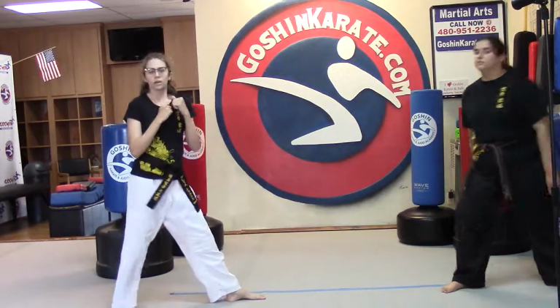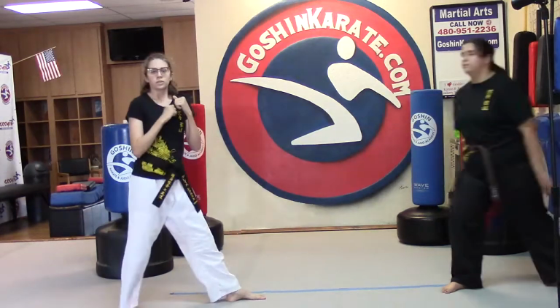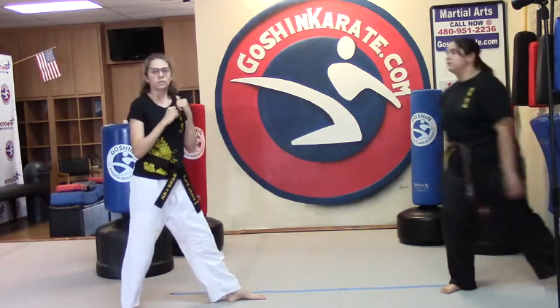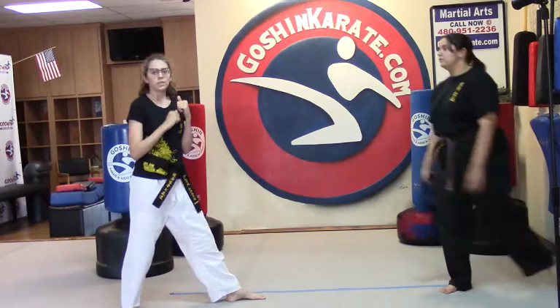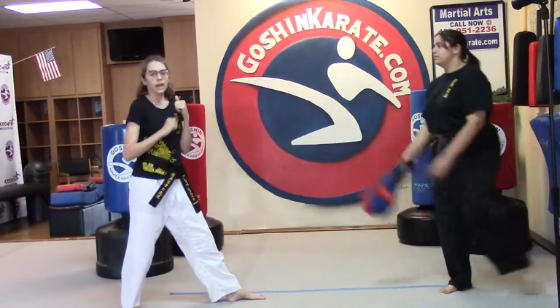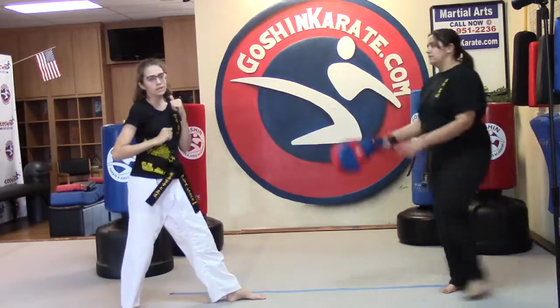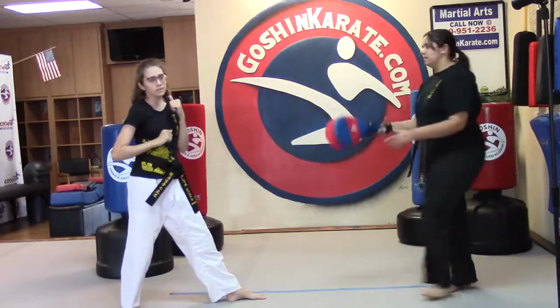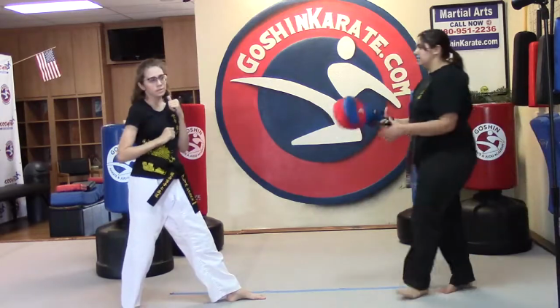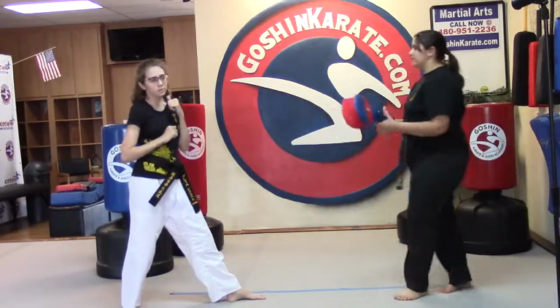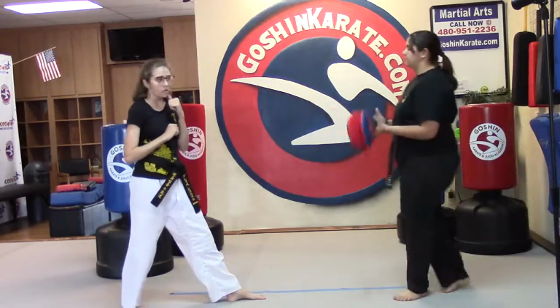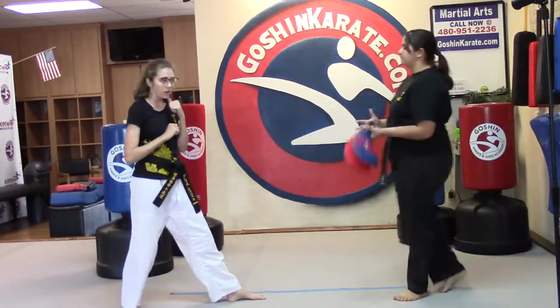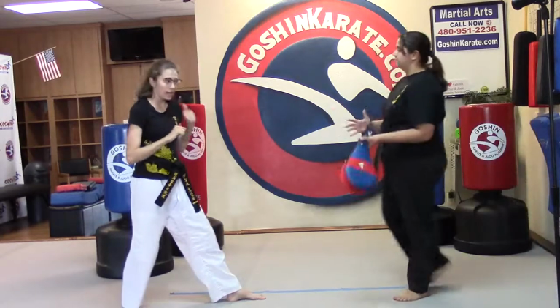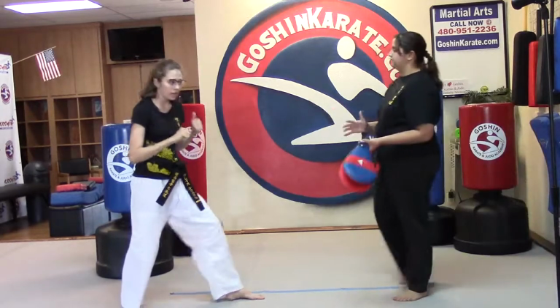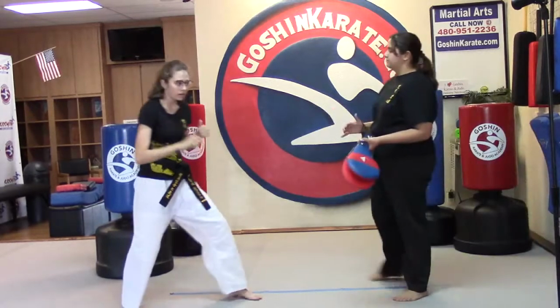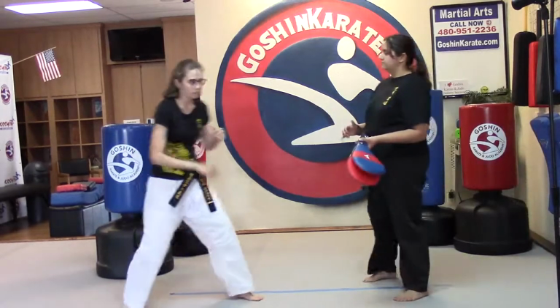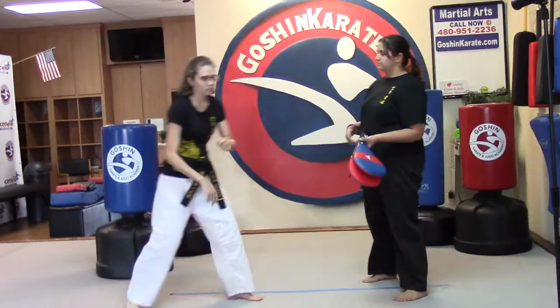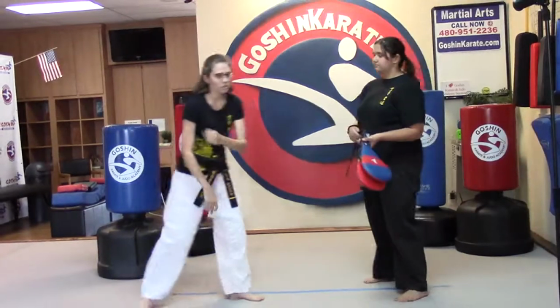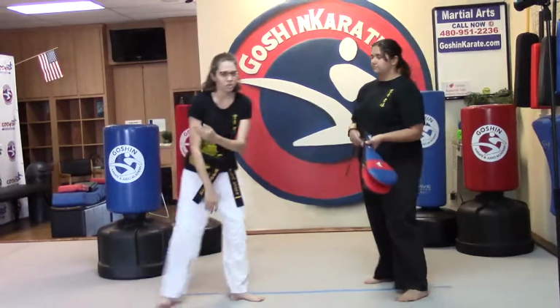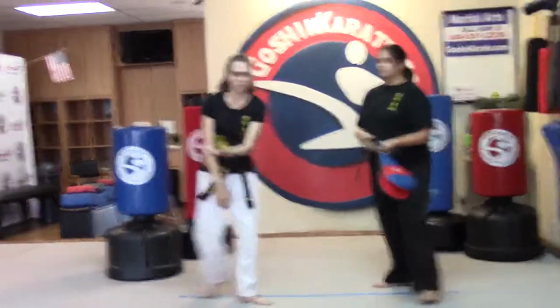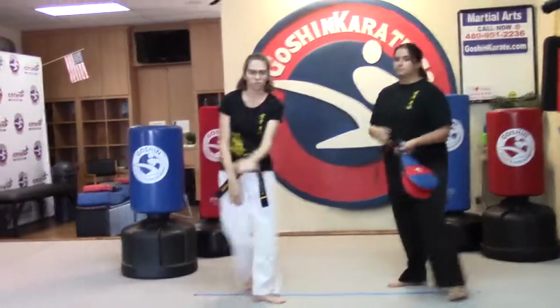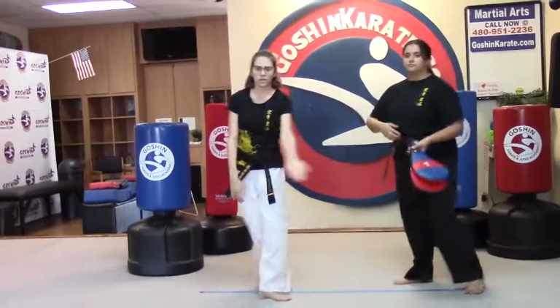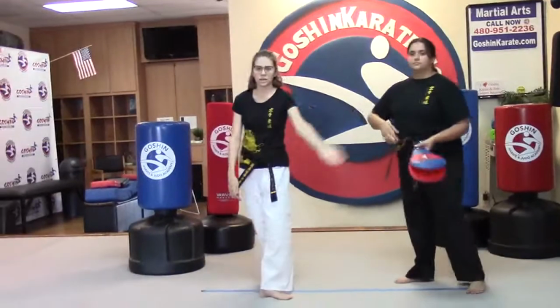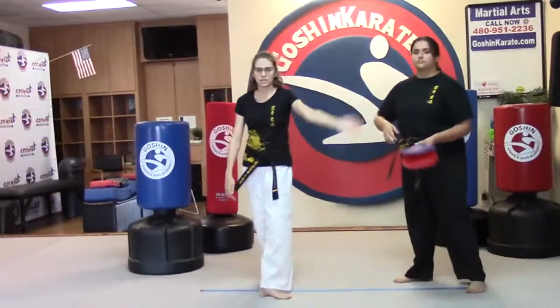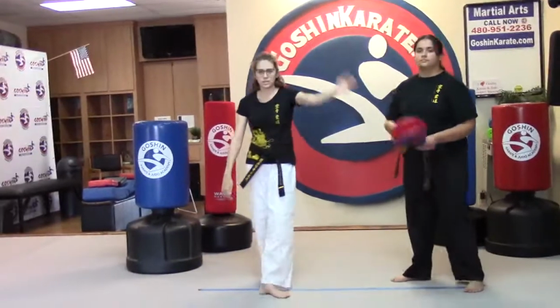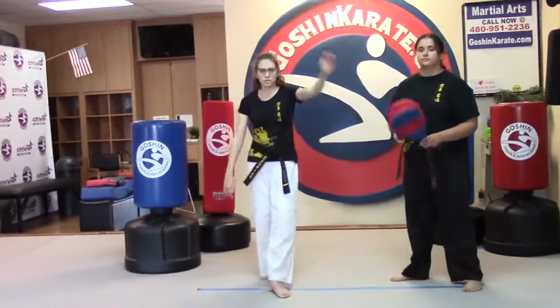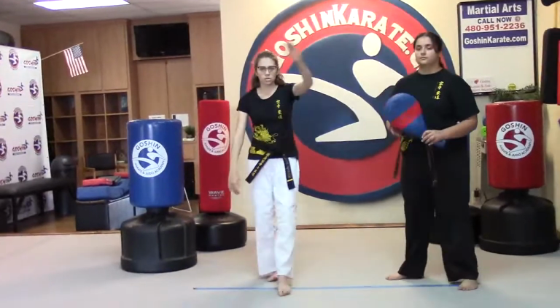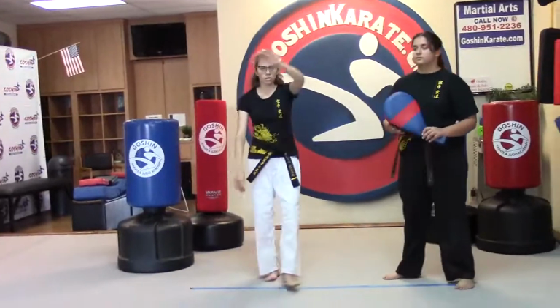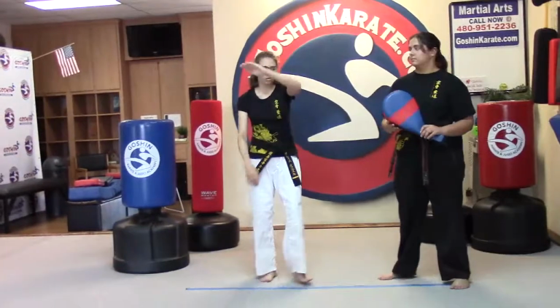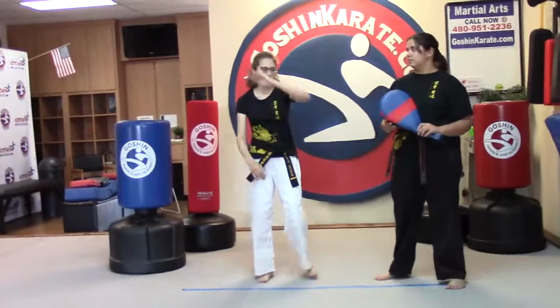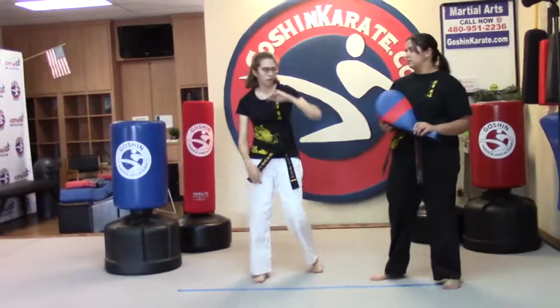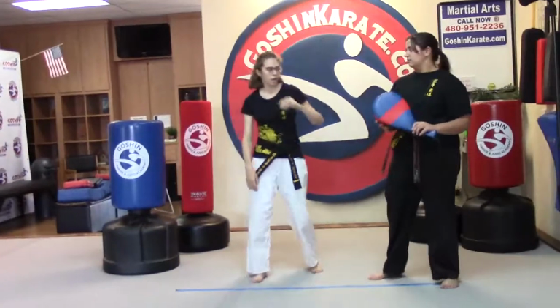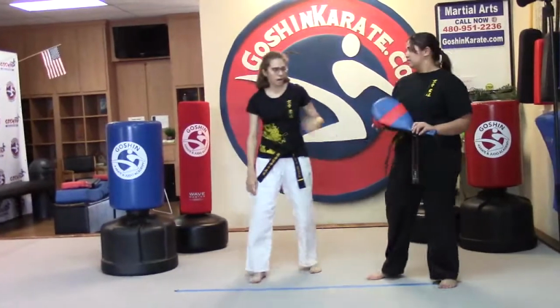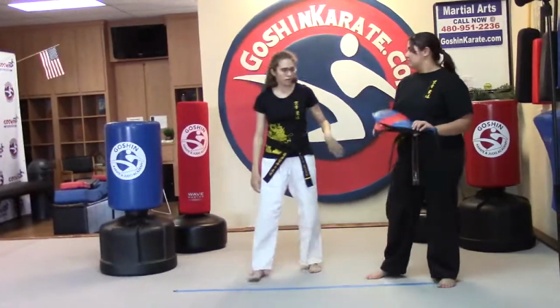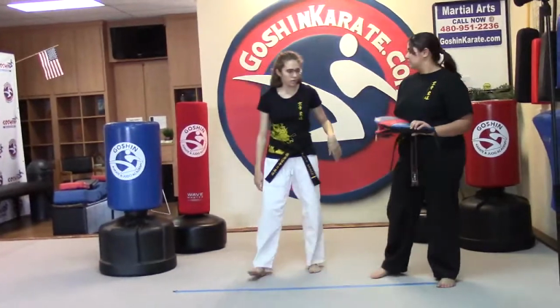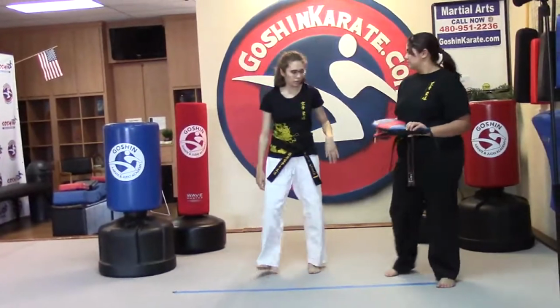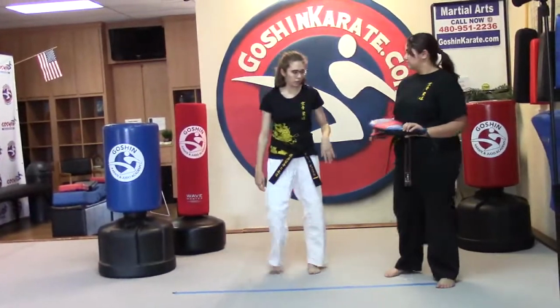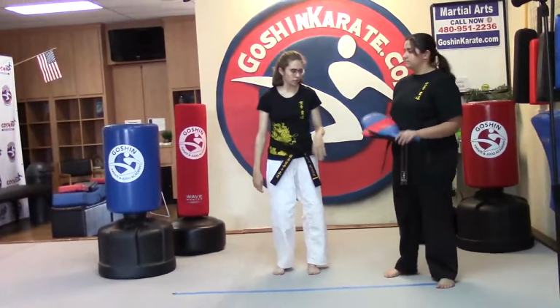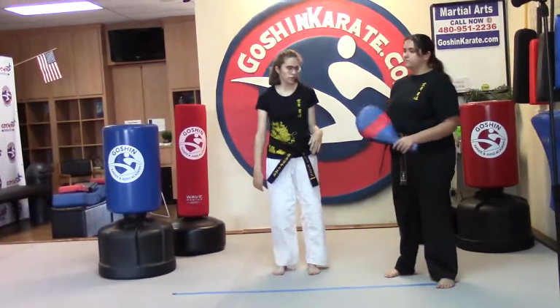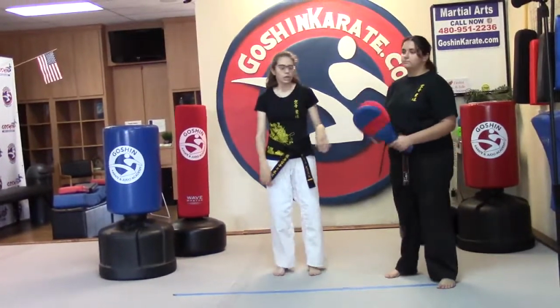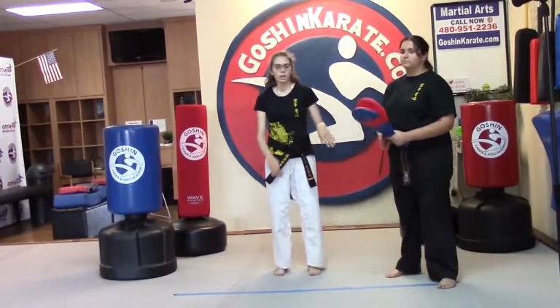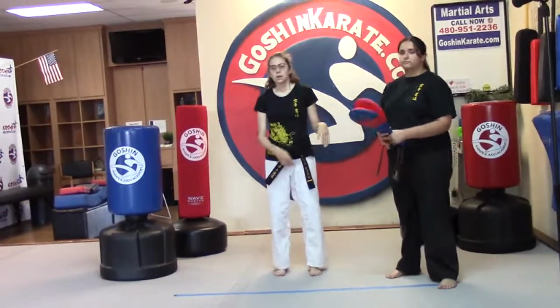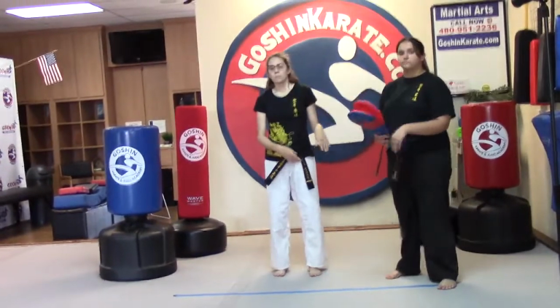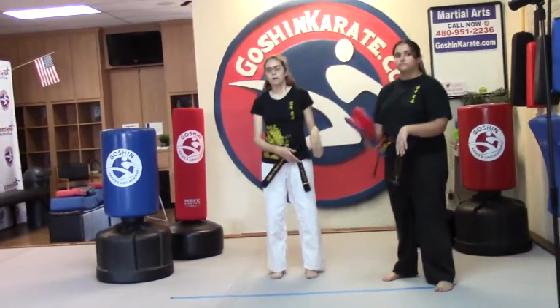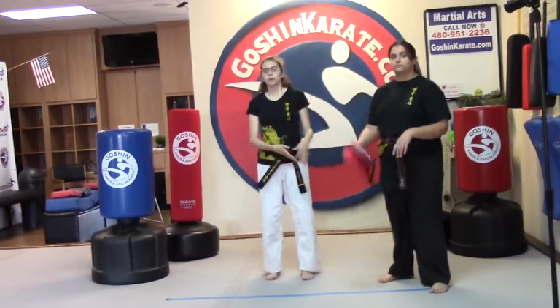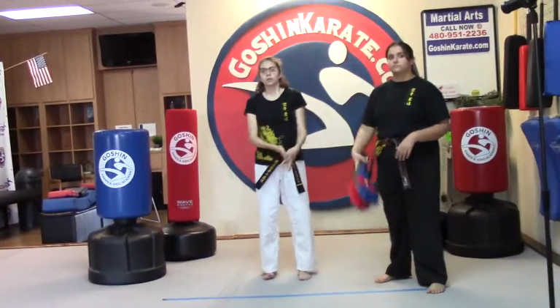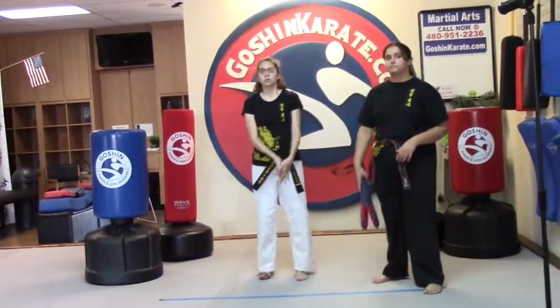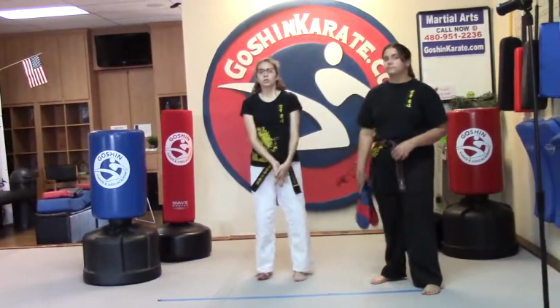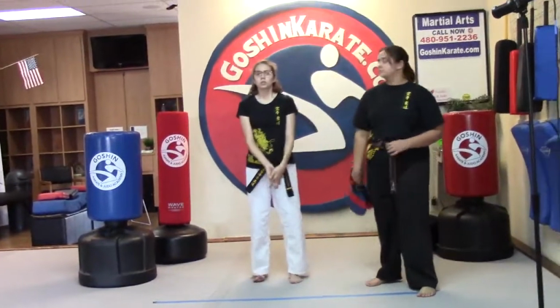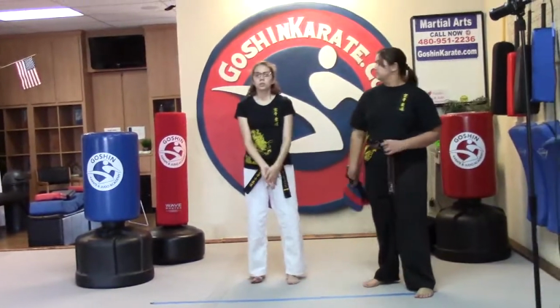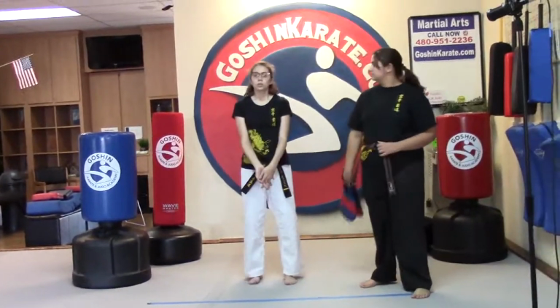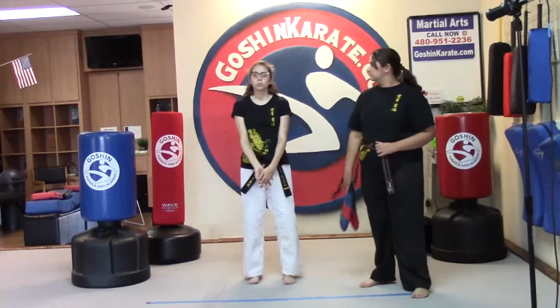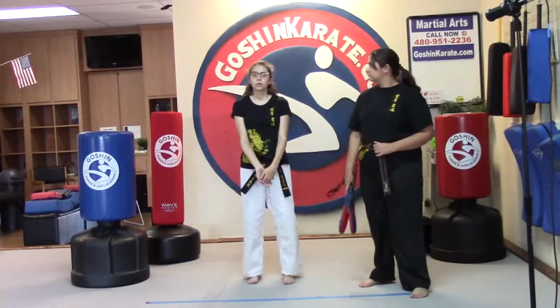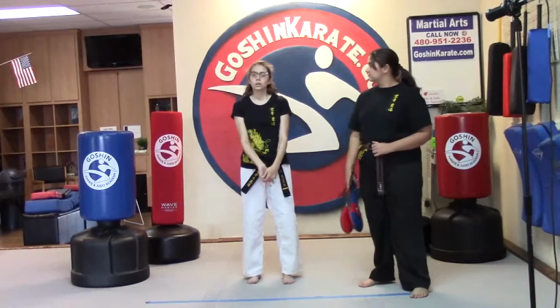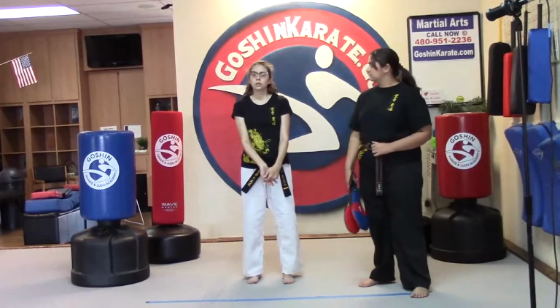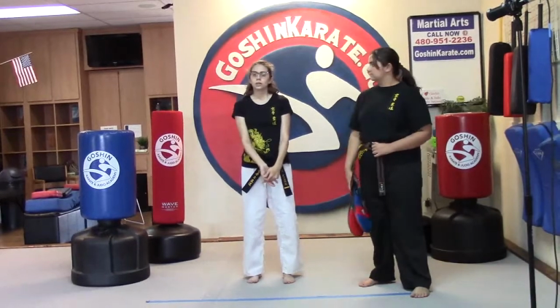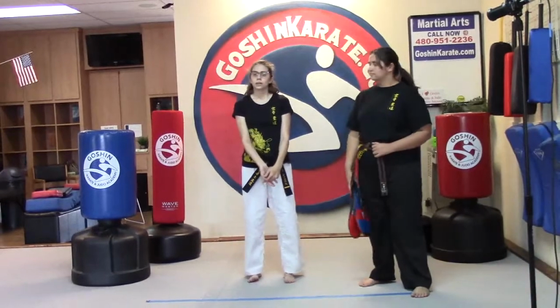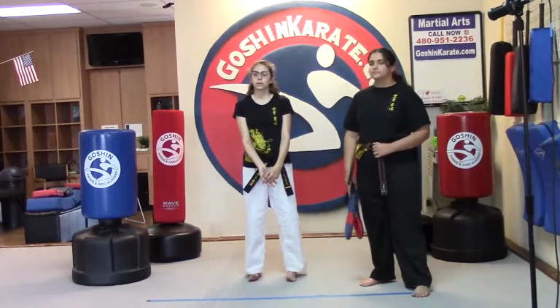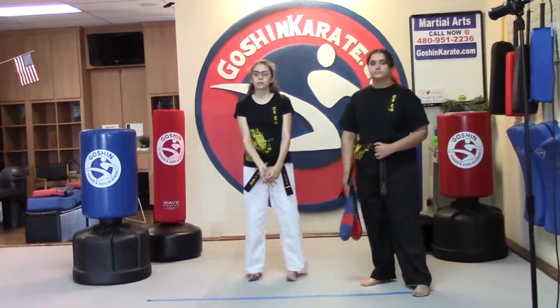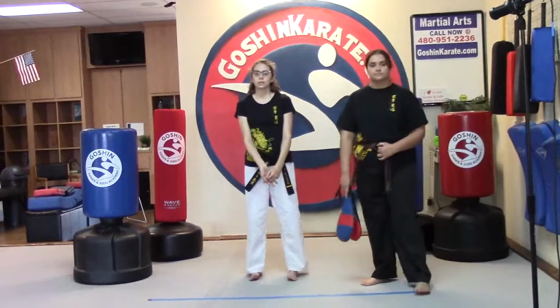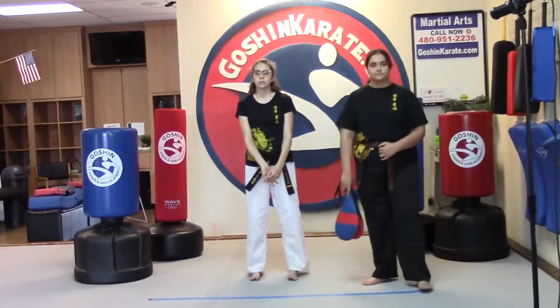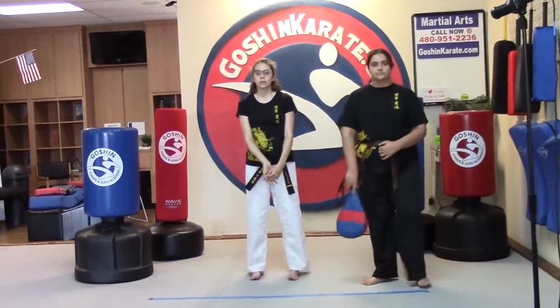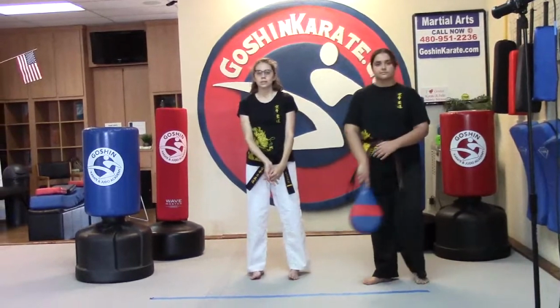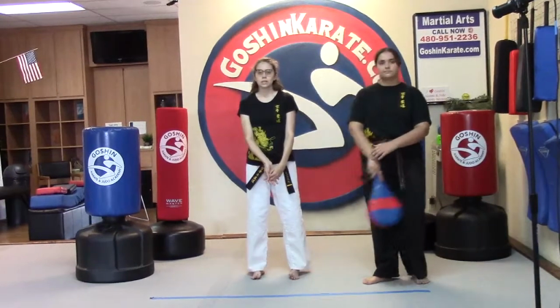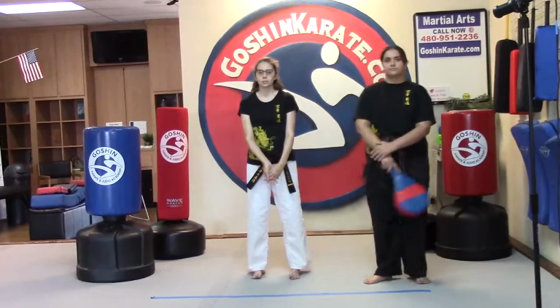So that is the full kick. Make sure you're doing that C circle, everything. Those should look really good the next time I see you.